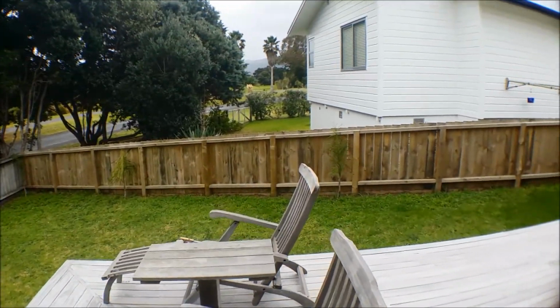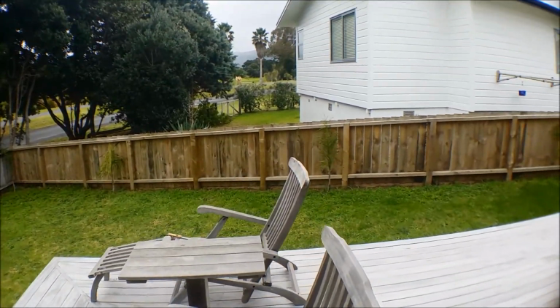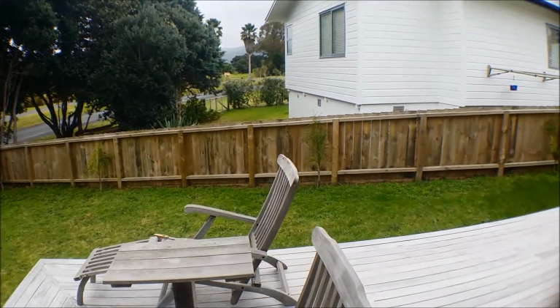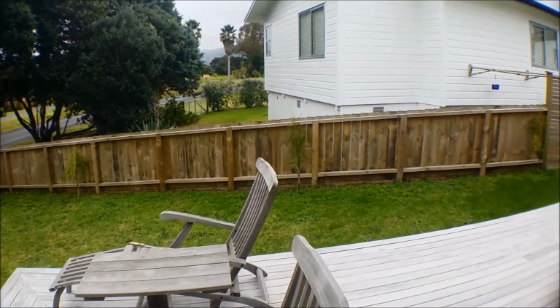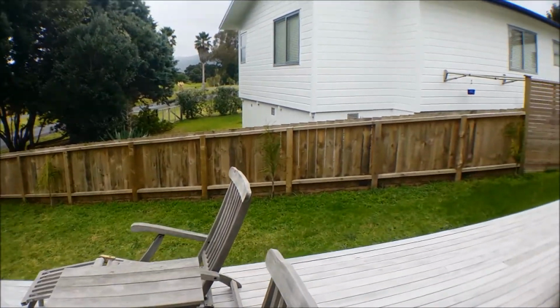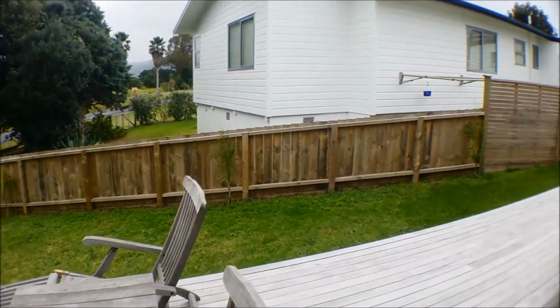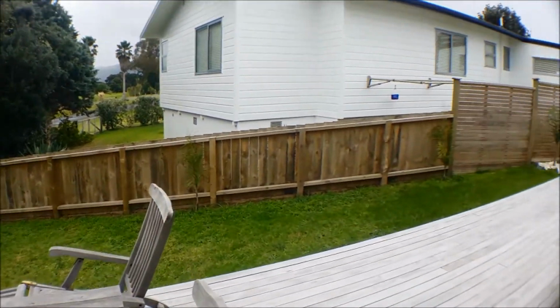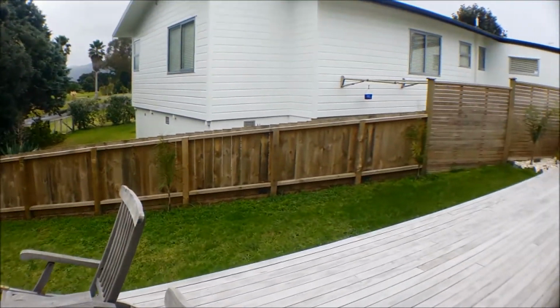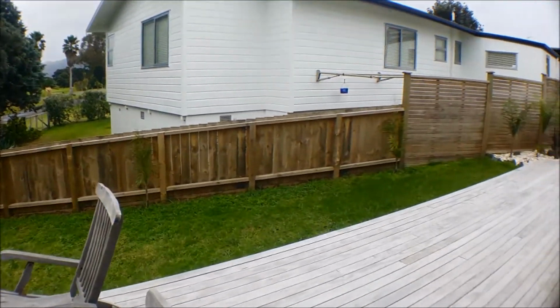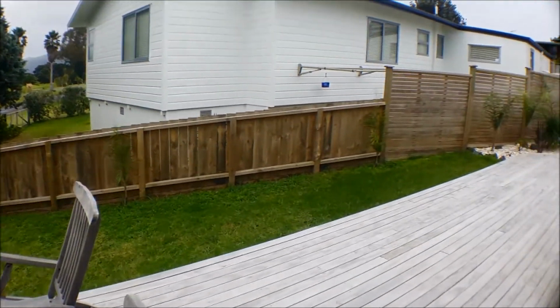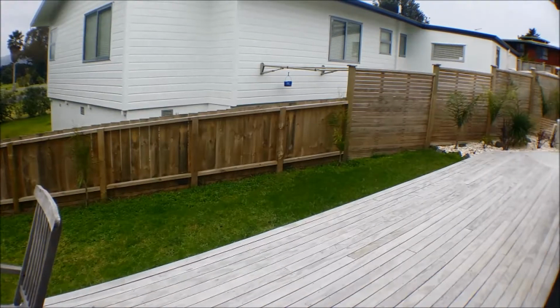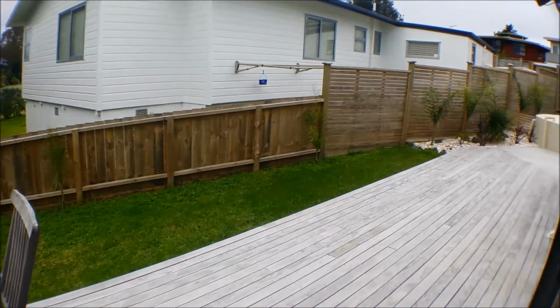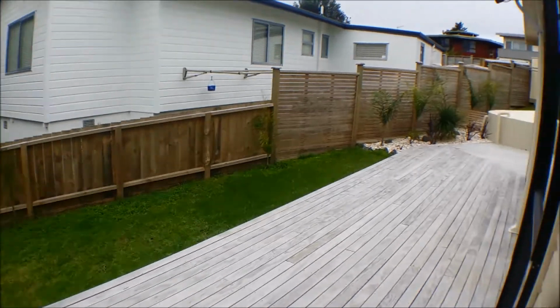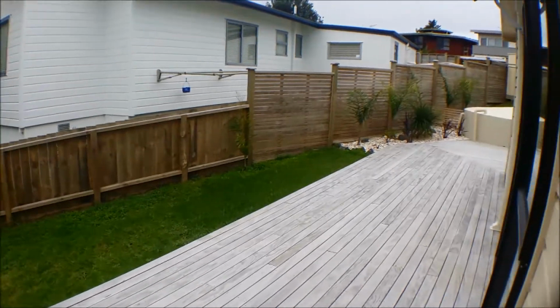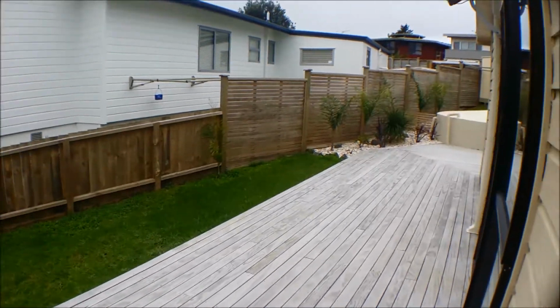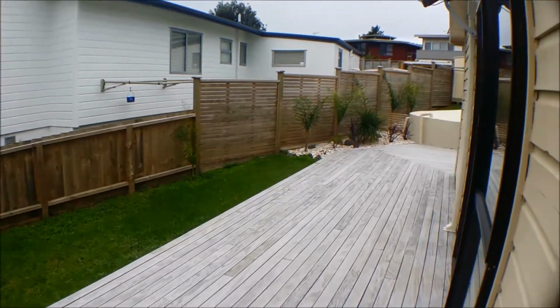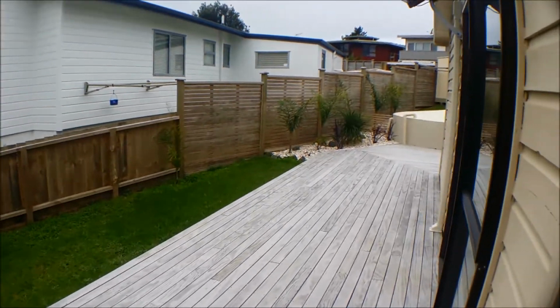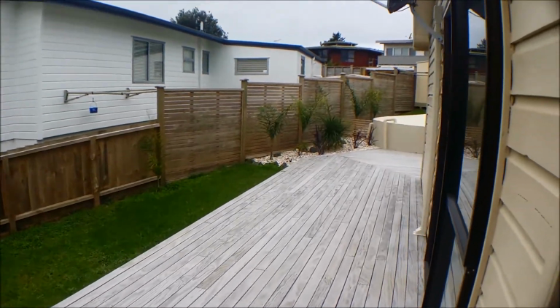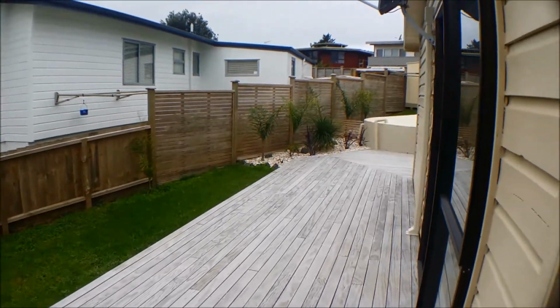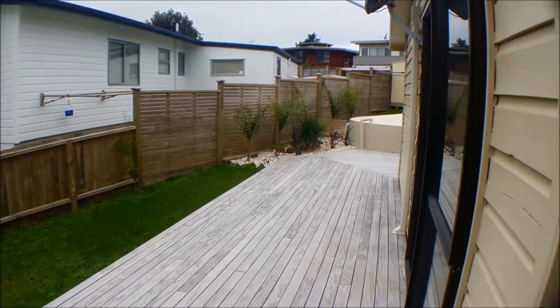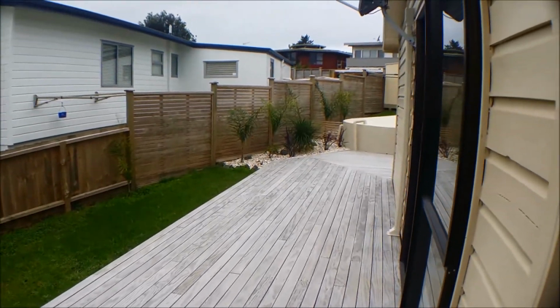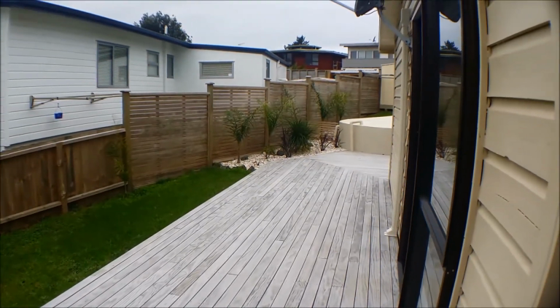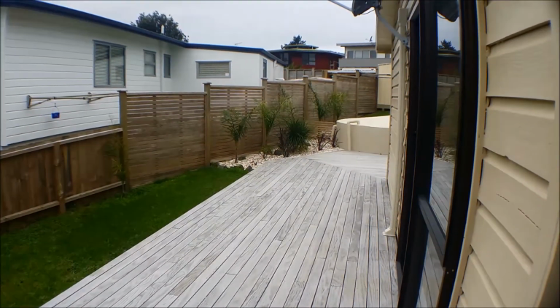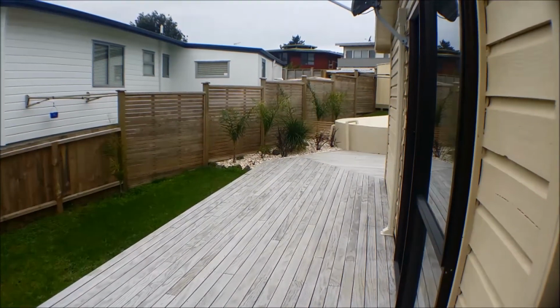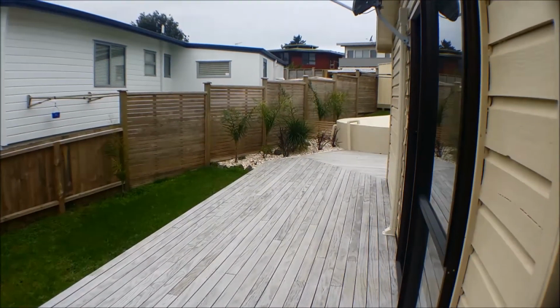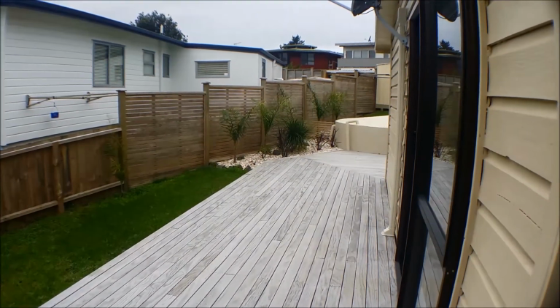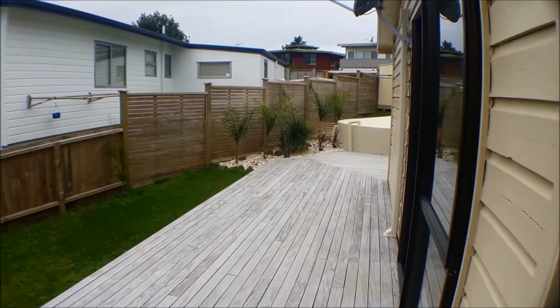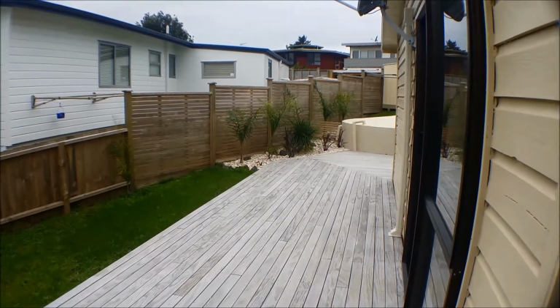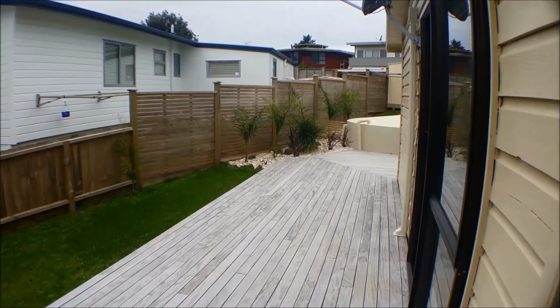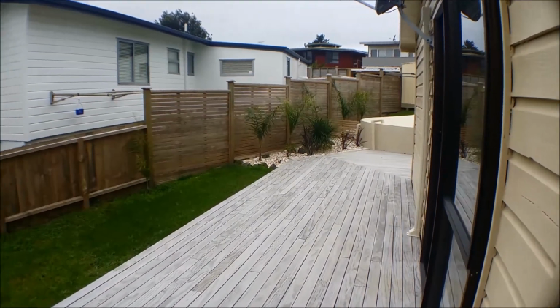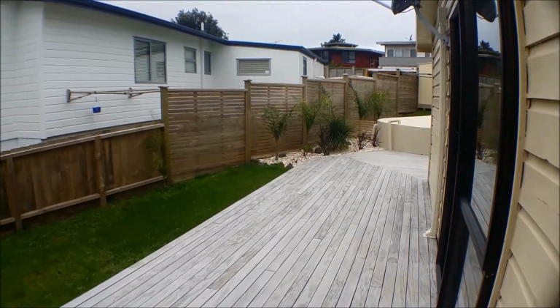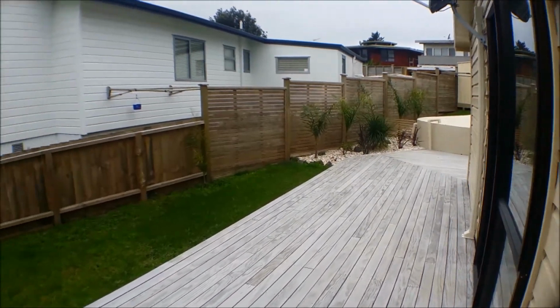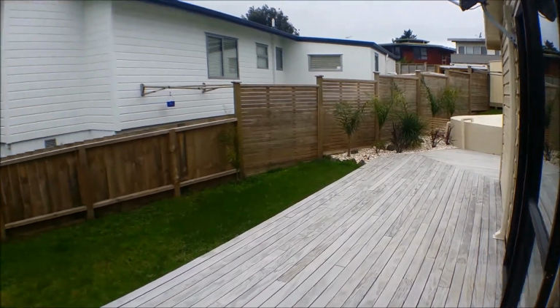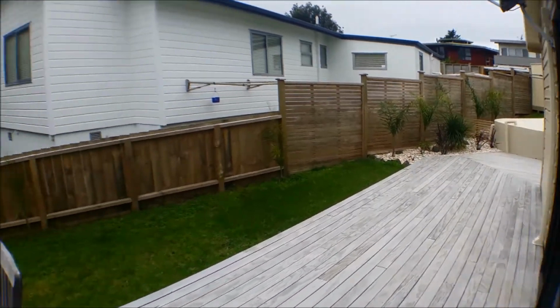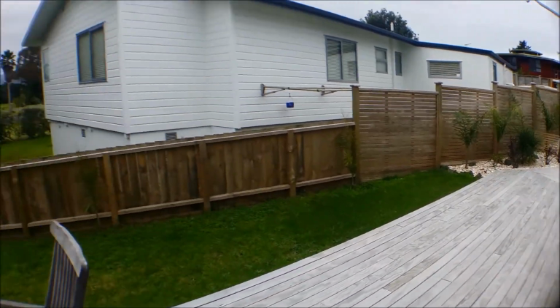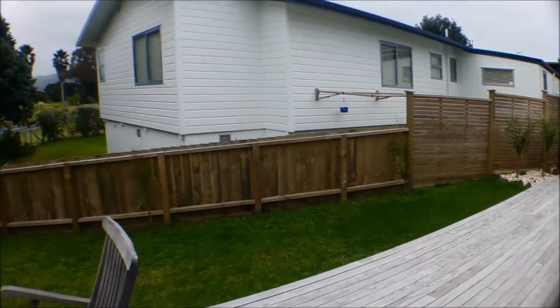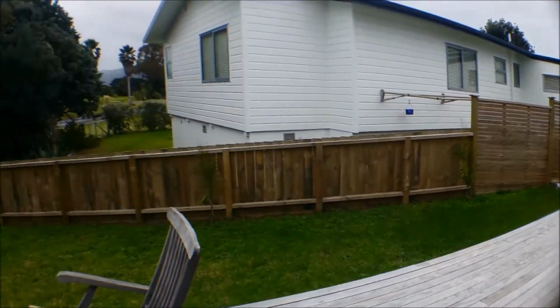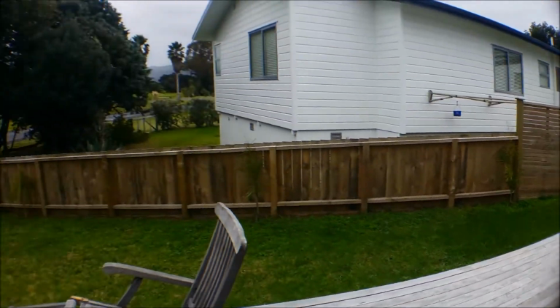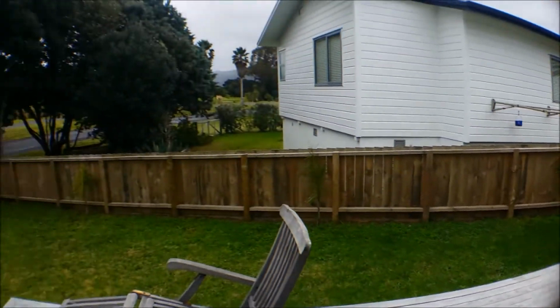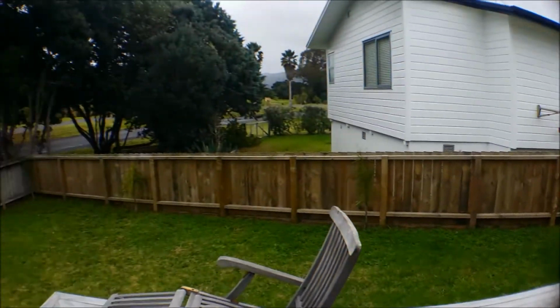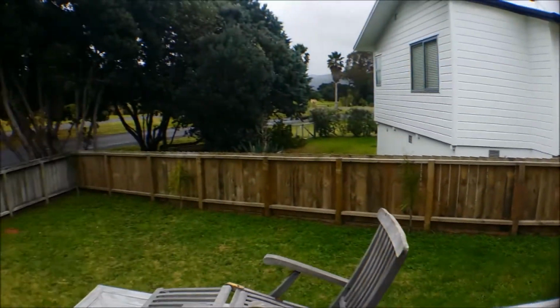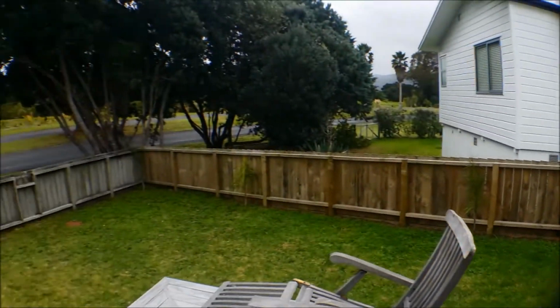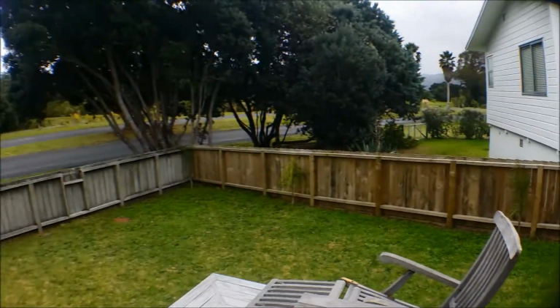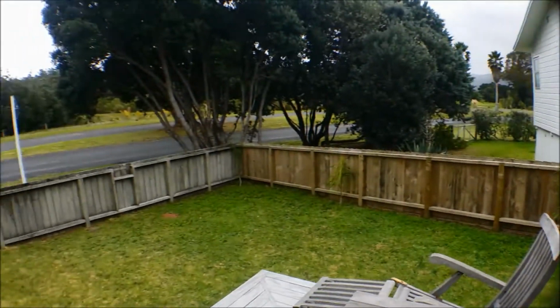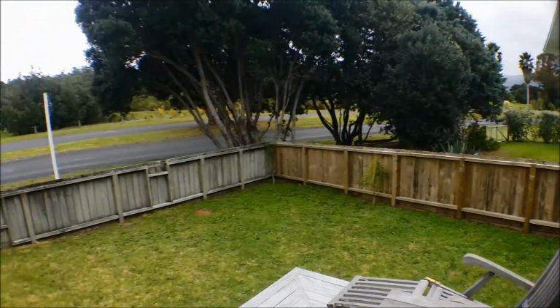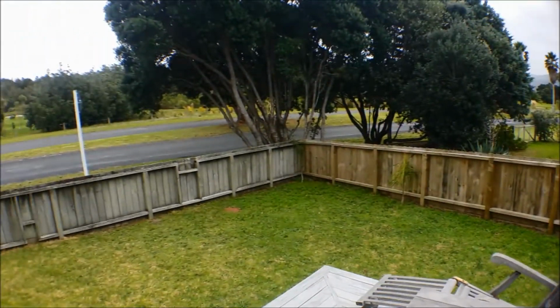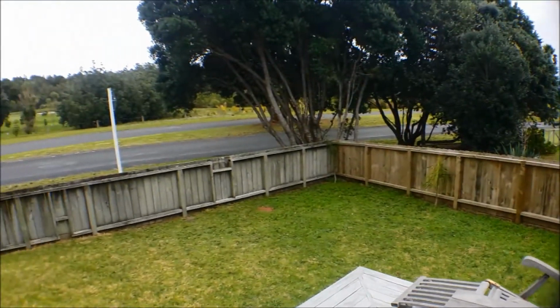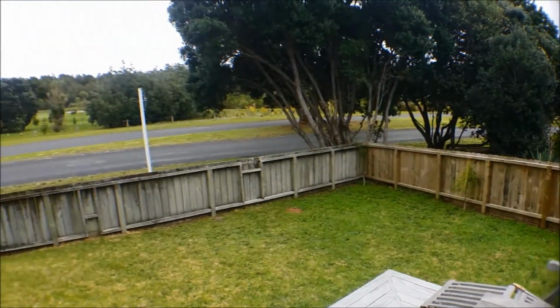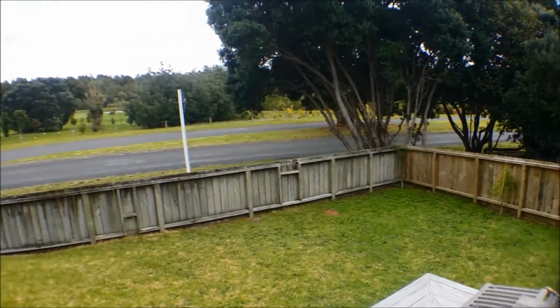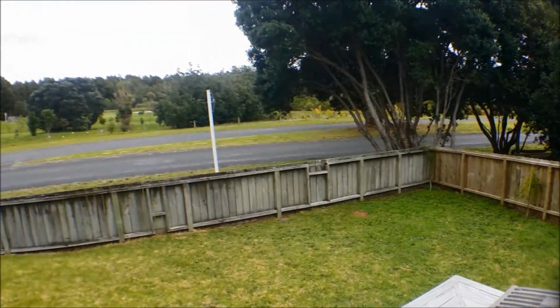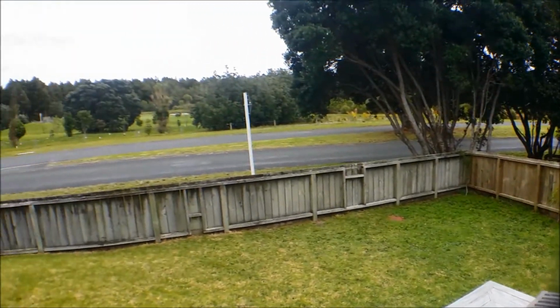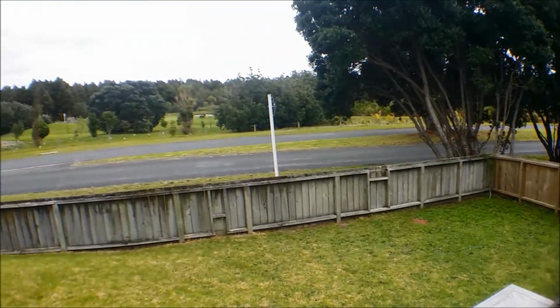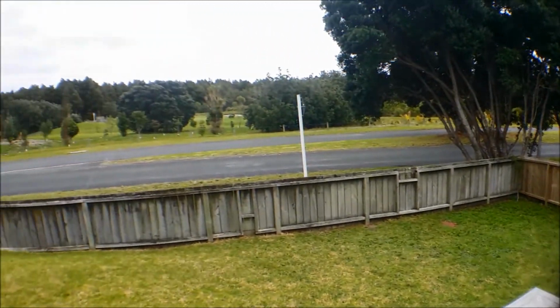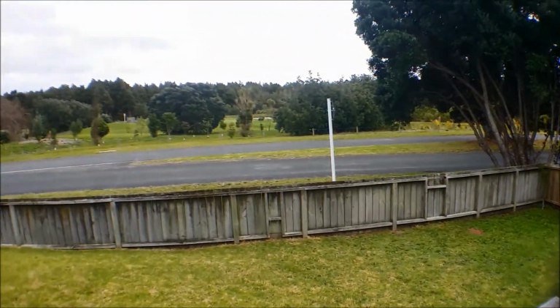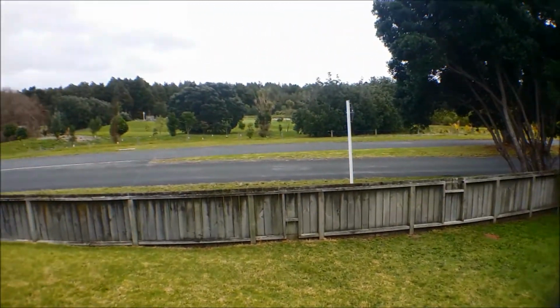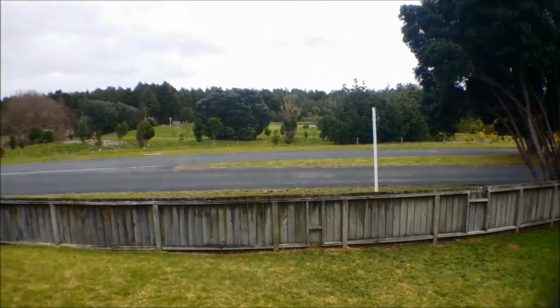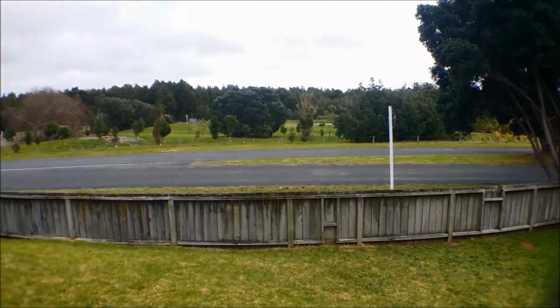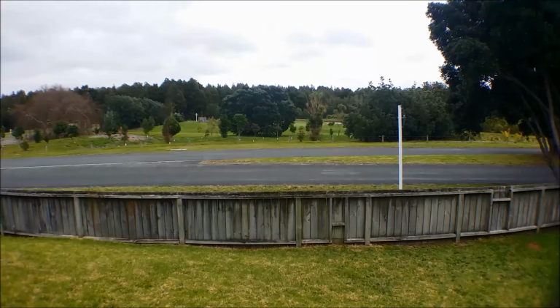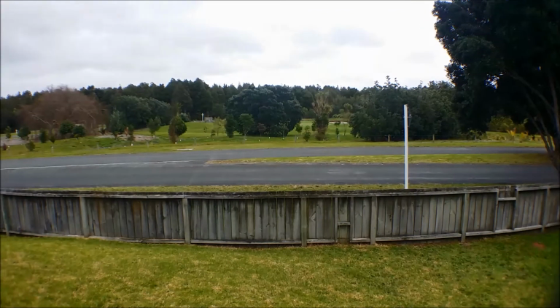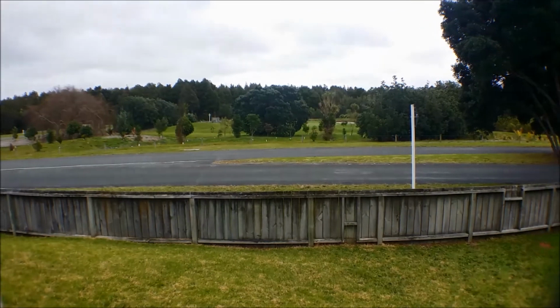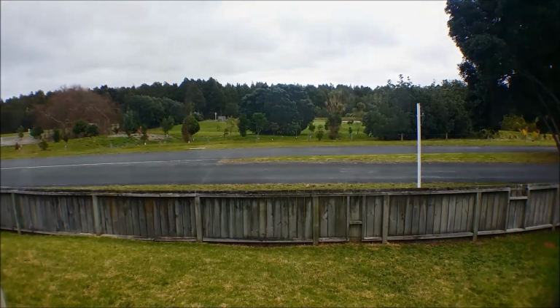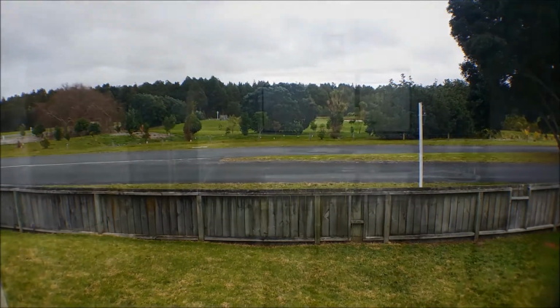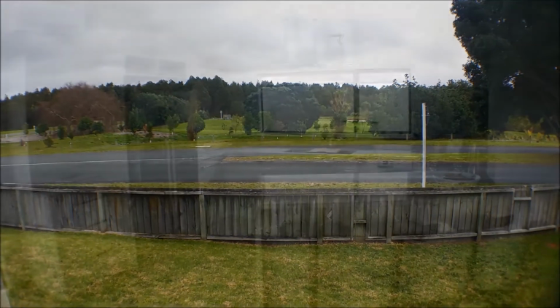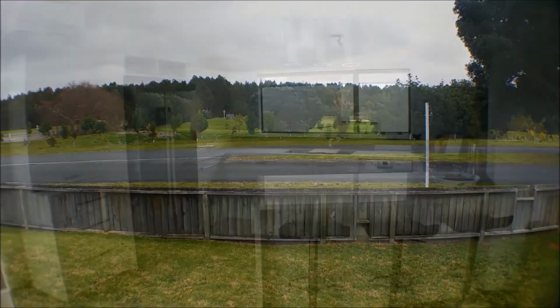And around the side to the deck off the master bedroom. This property is fully fenced which is great for the younger children.